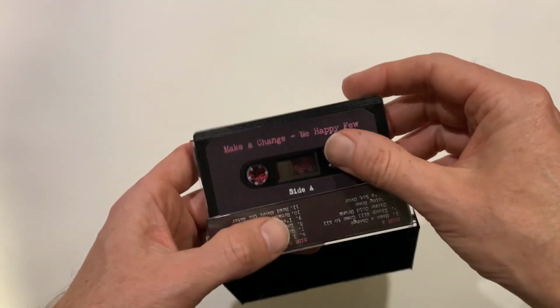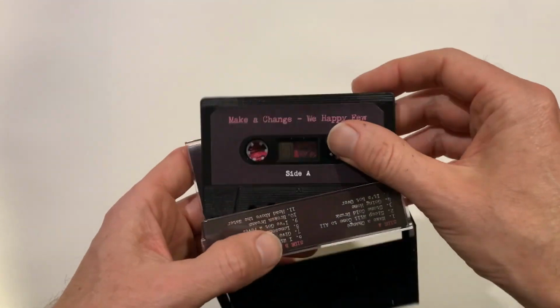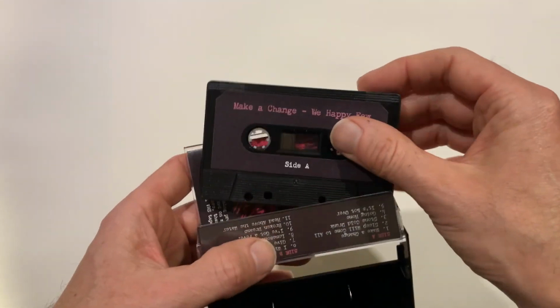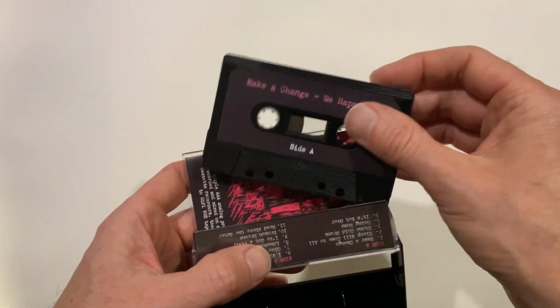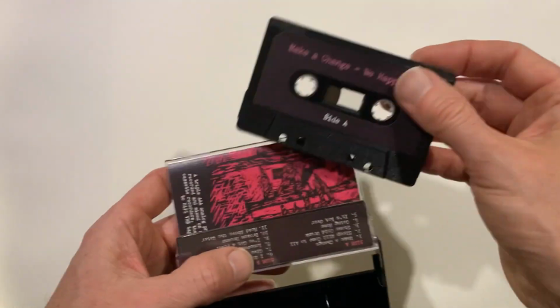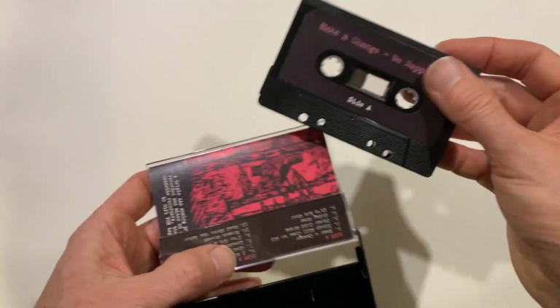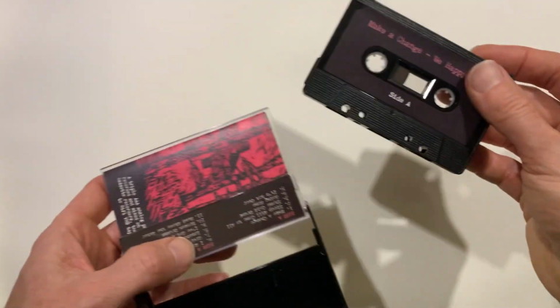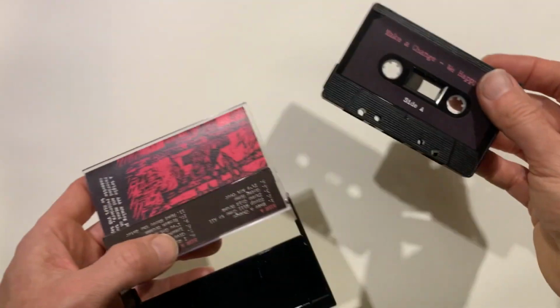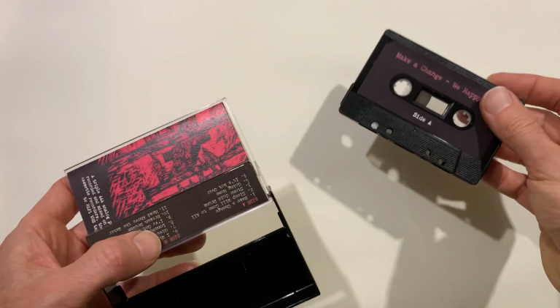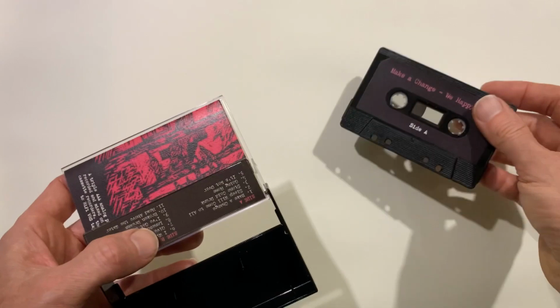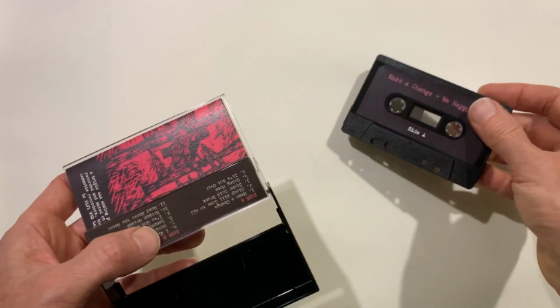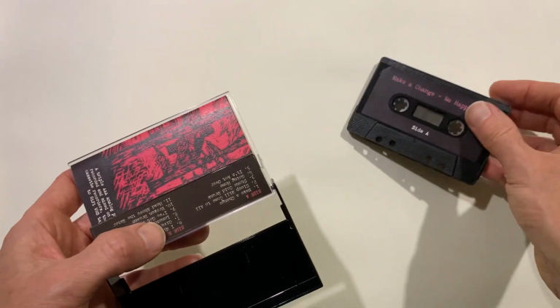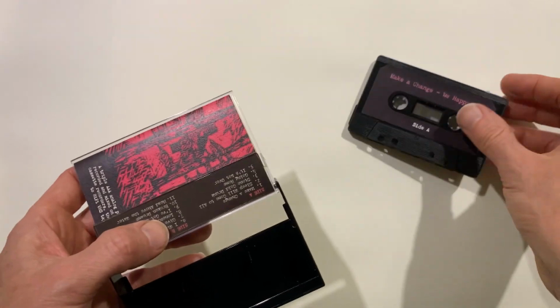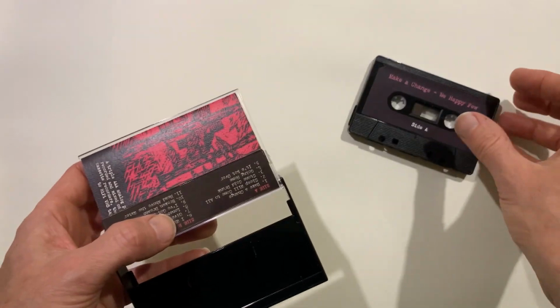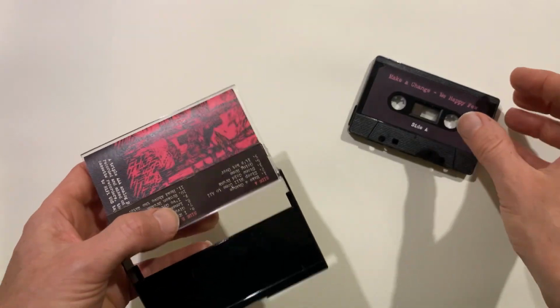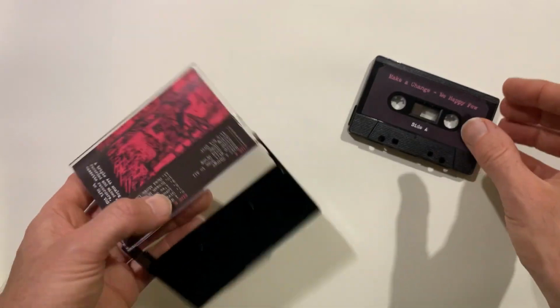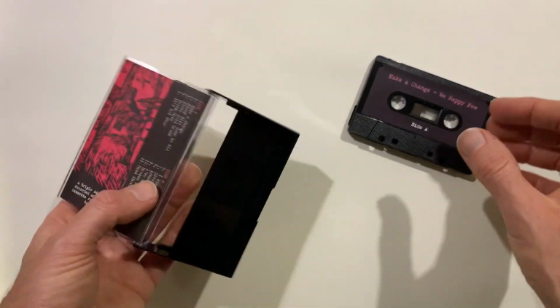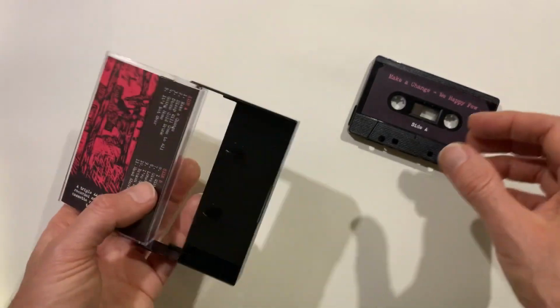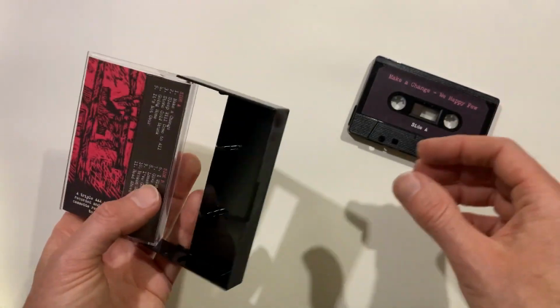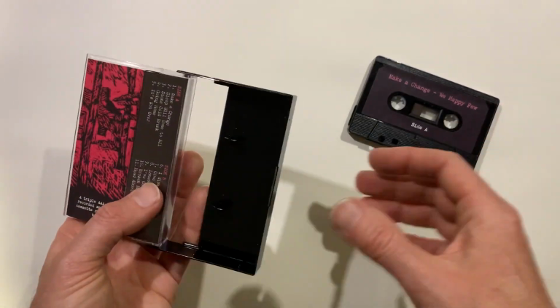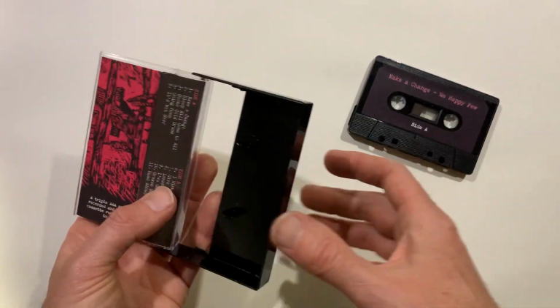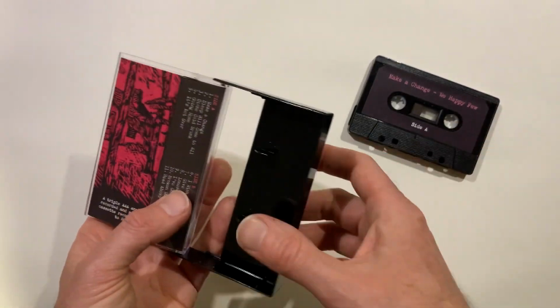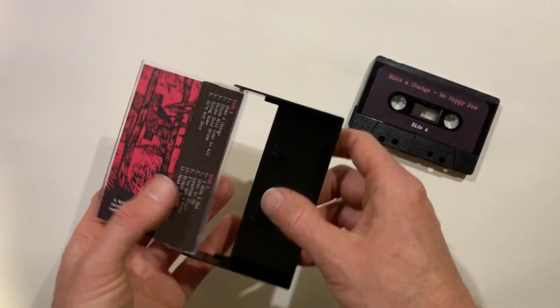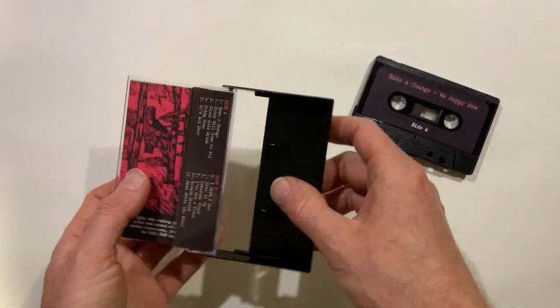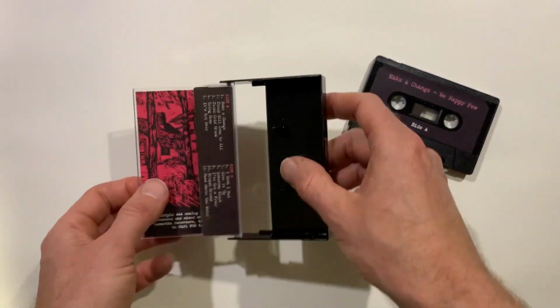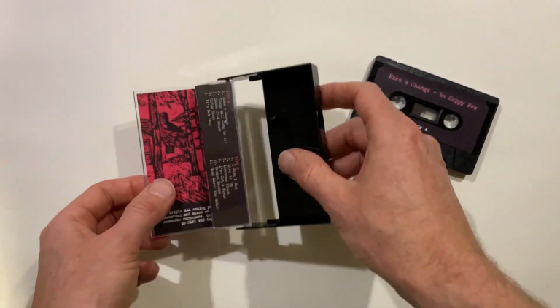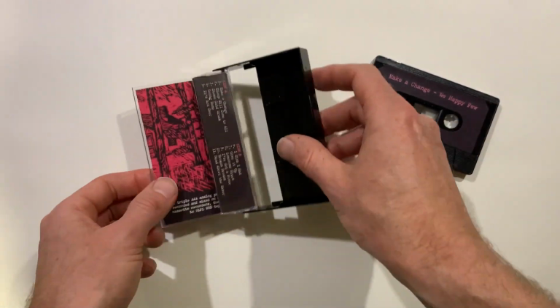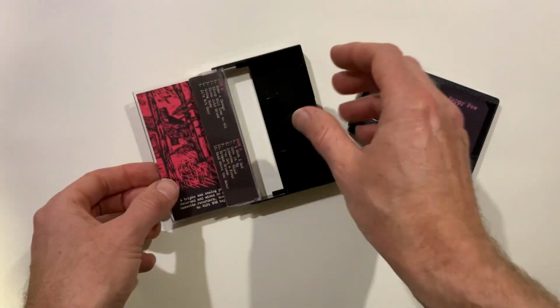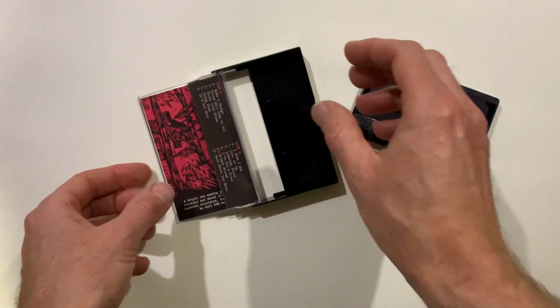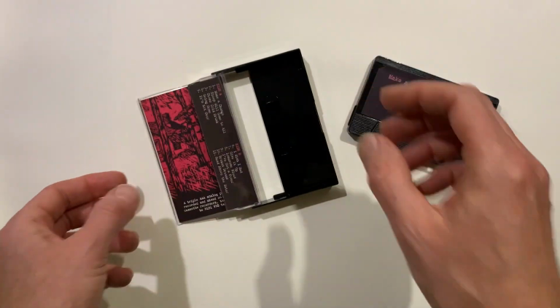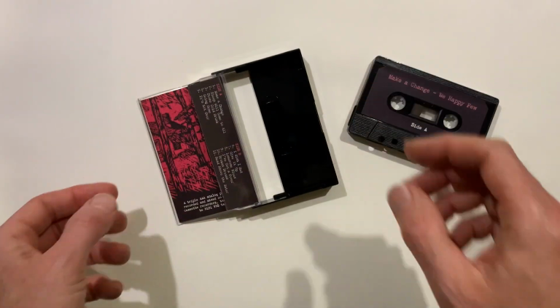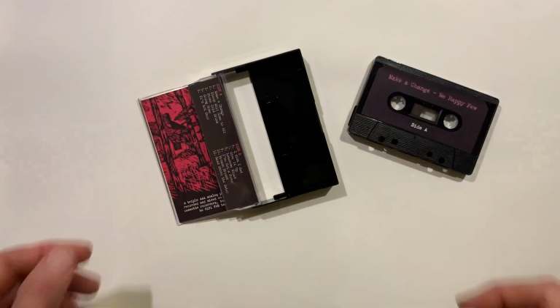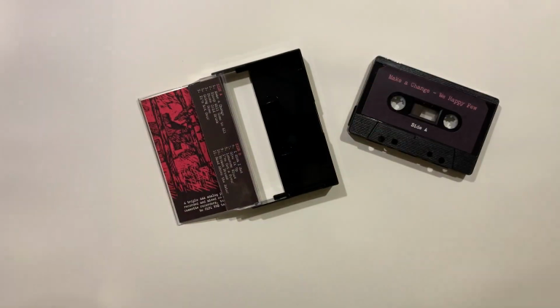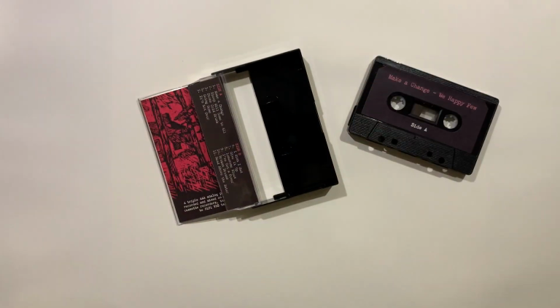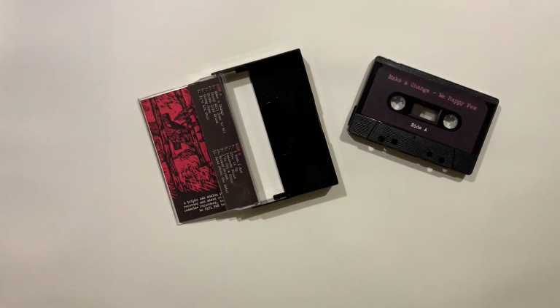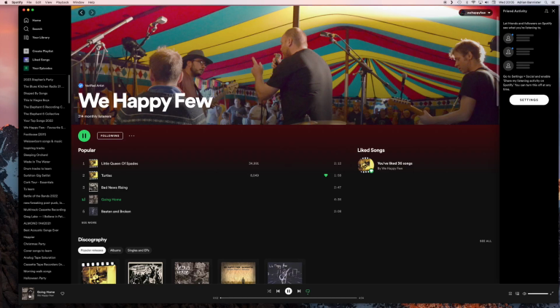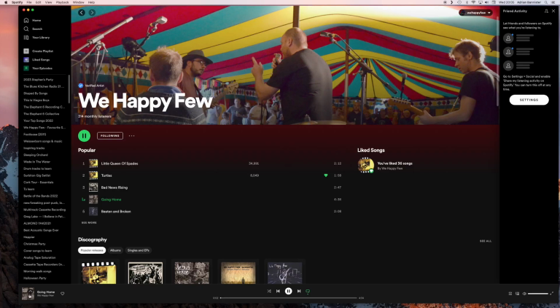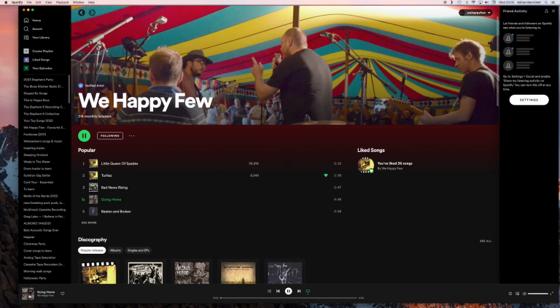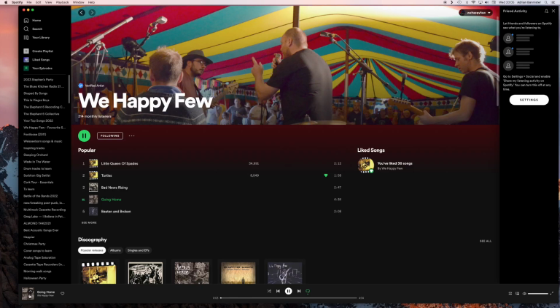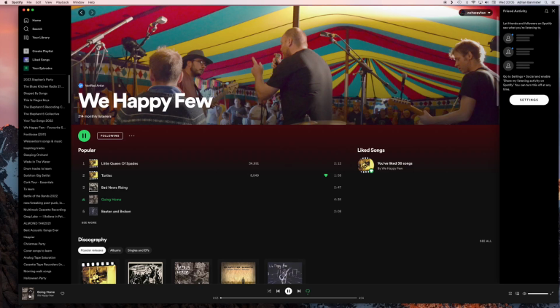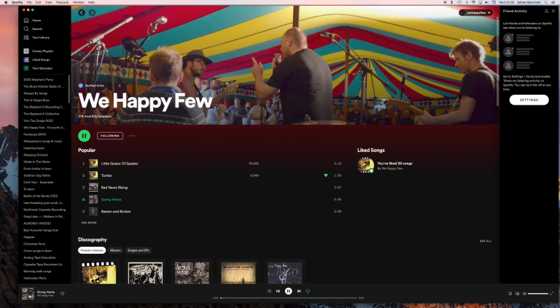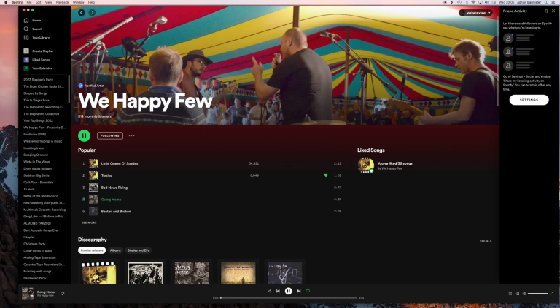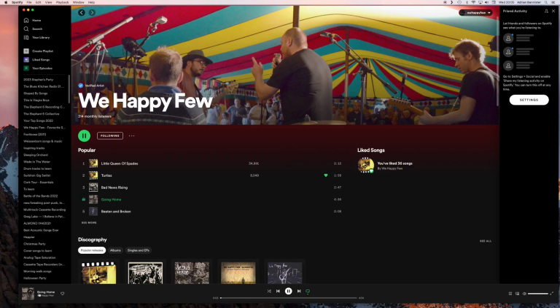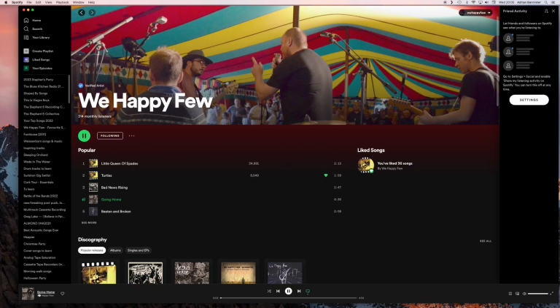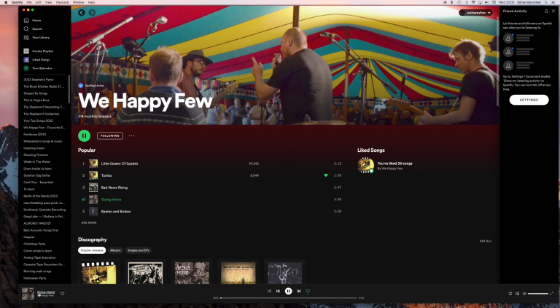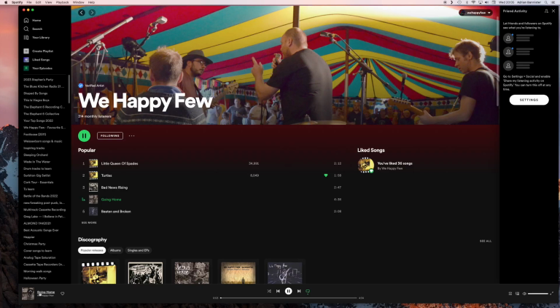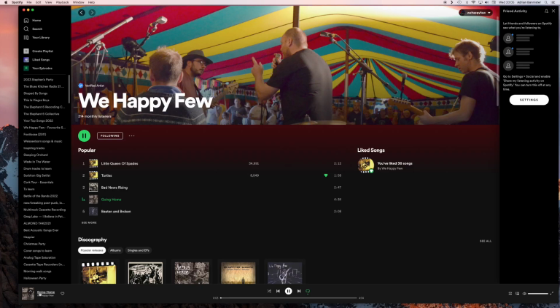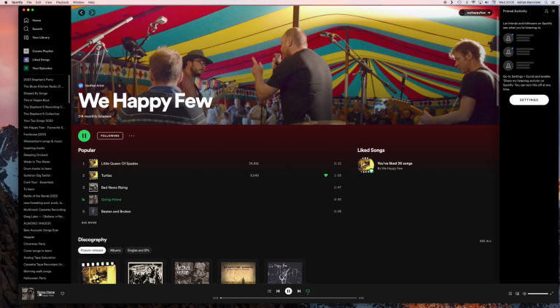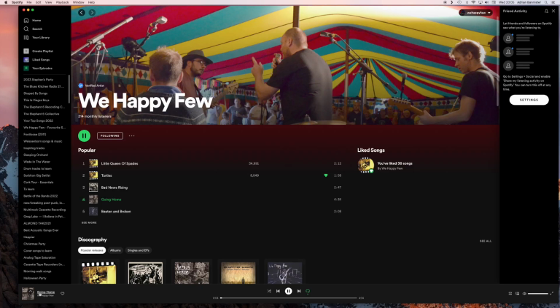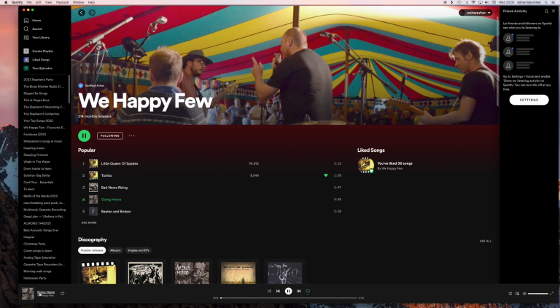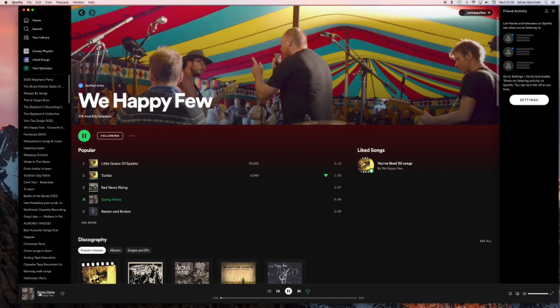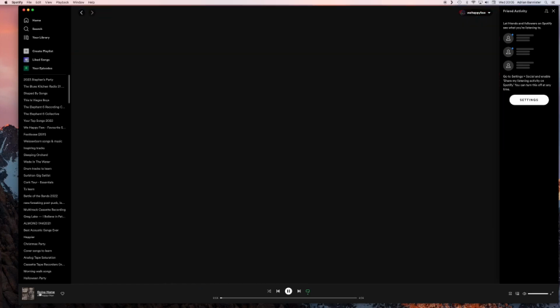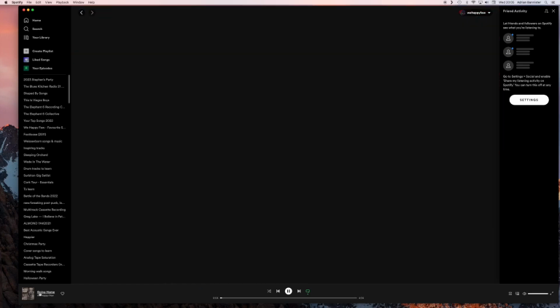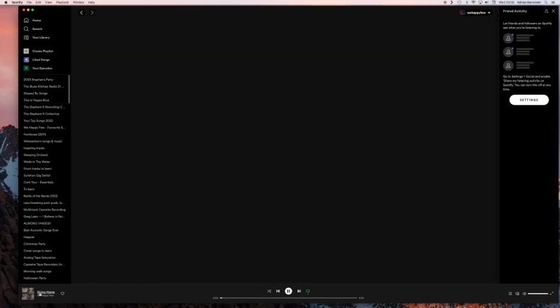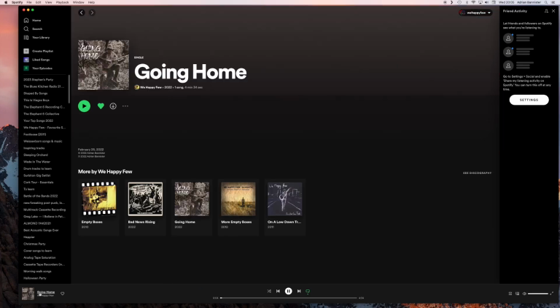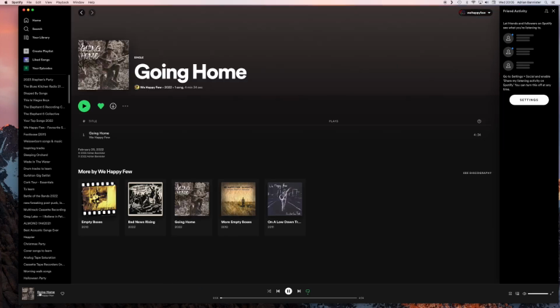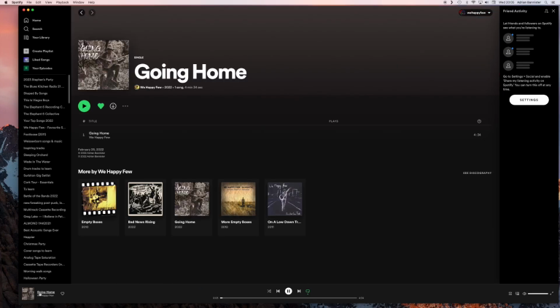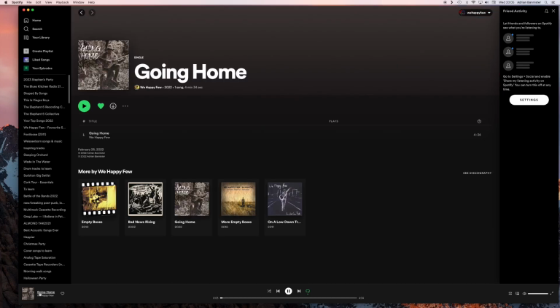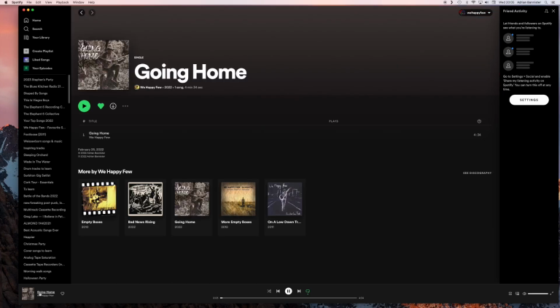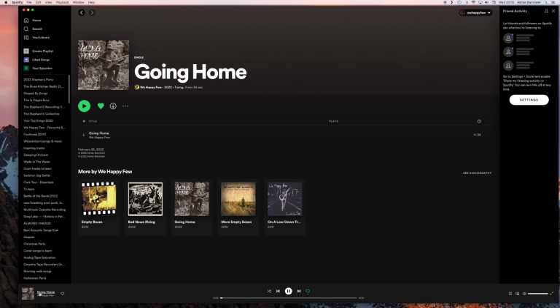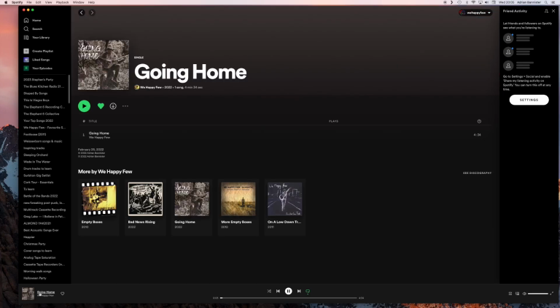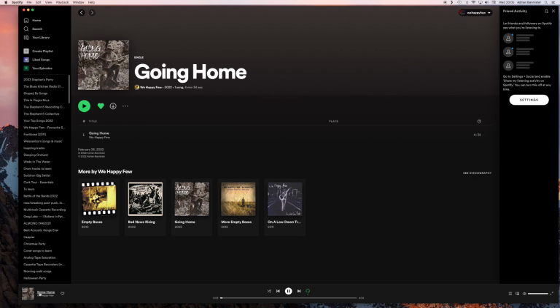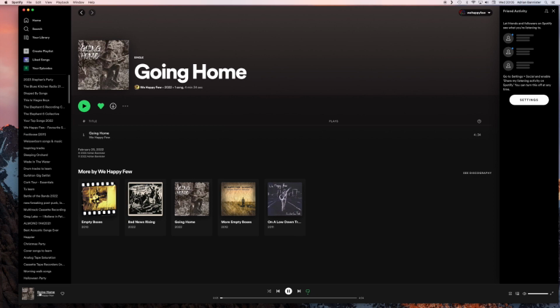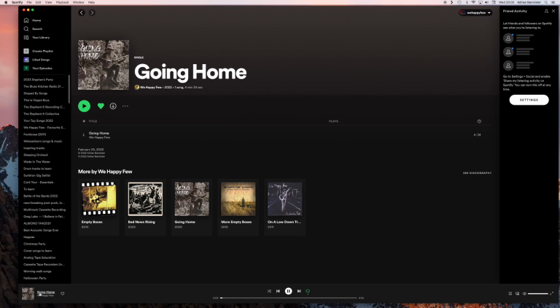I'm going to do a limited edition of 10 of these tapes, so if you want to hear it in the analog domain I'll put a link in the description so you can get one. If you don't own a cassette player or want to buy a tape, the single 'Going Home' is also available on all the usual streaming platforms.